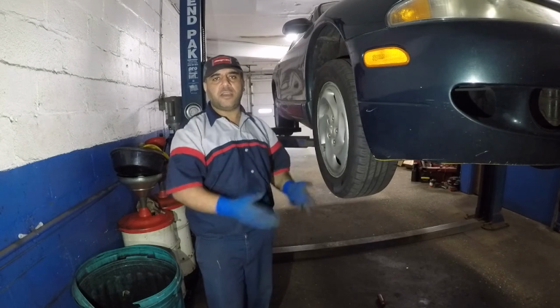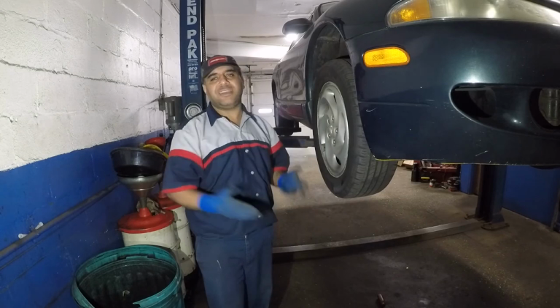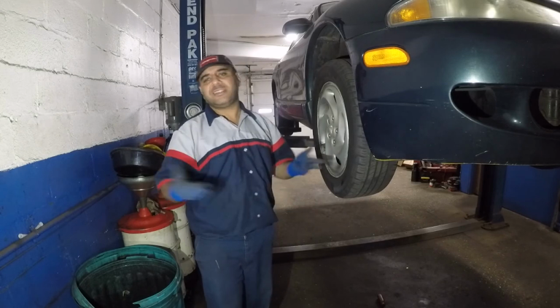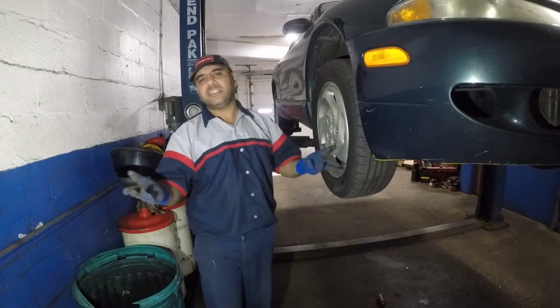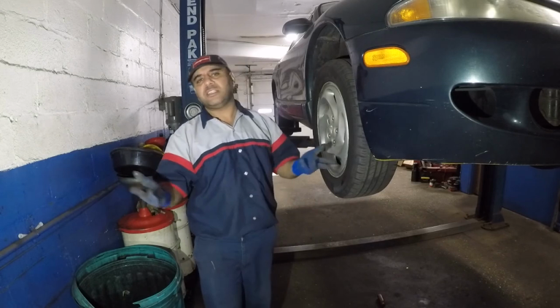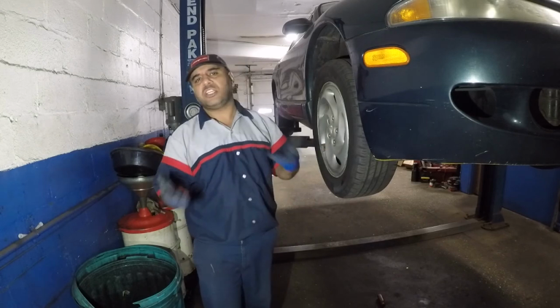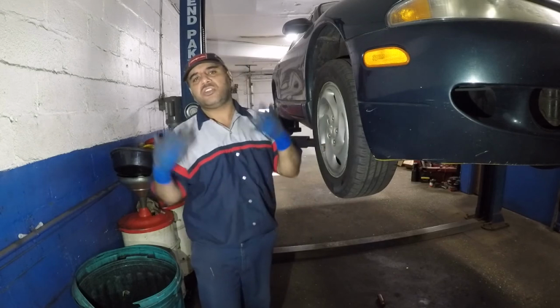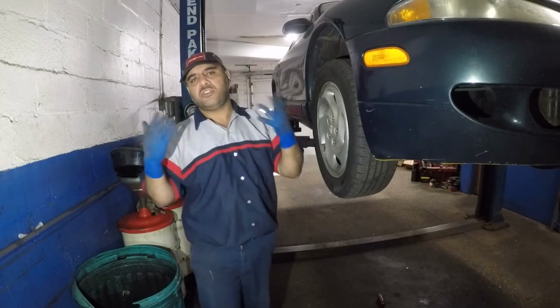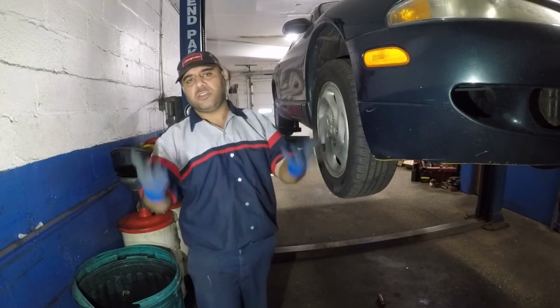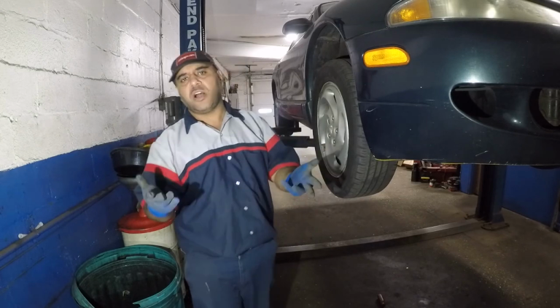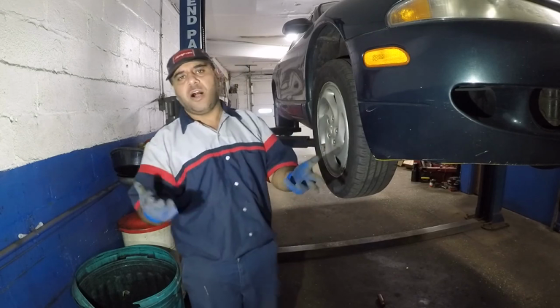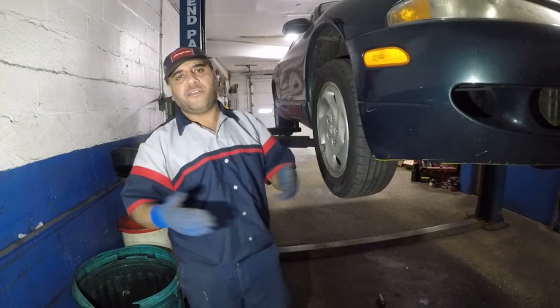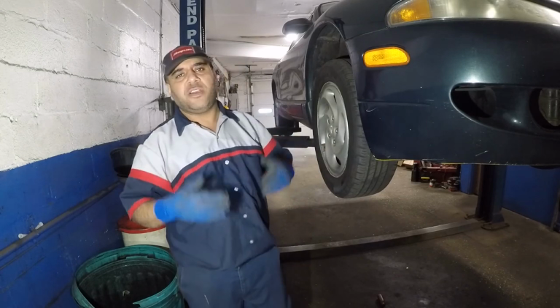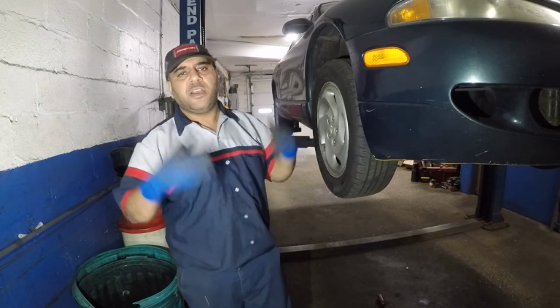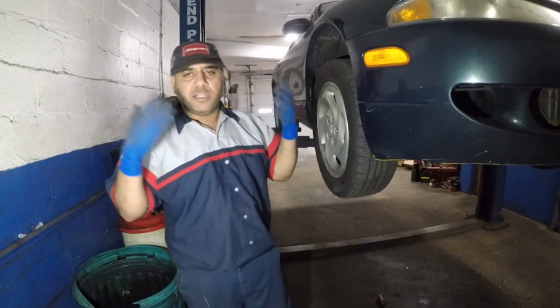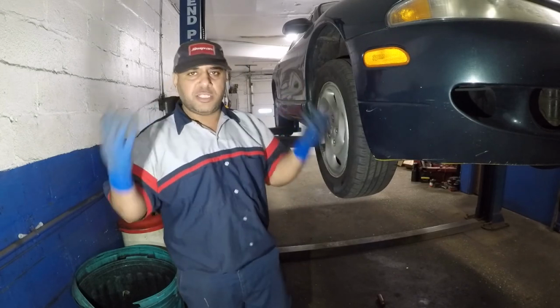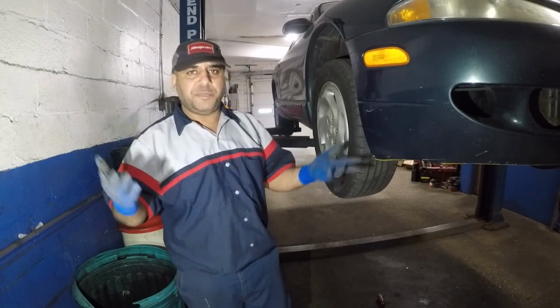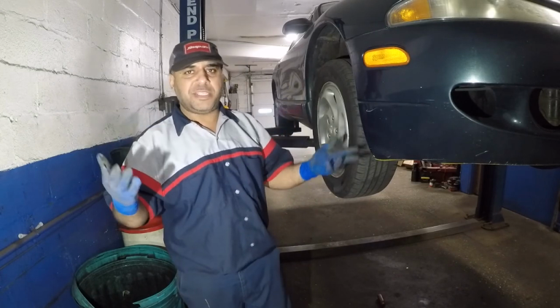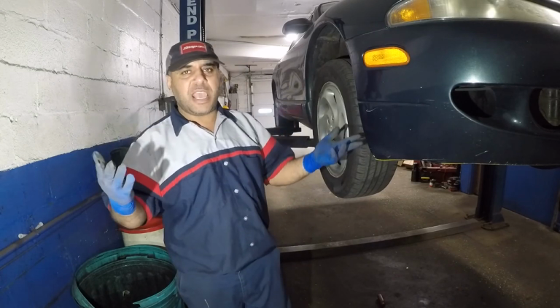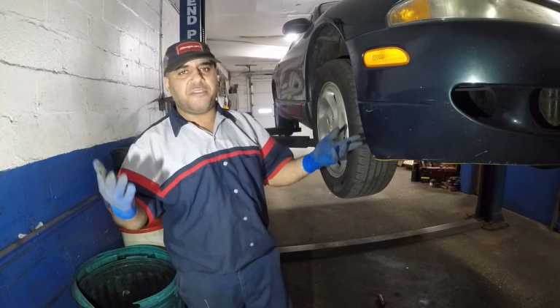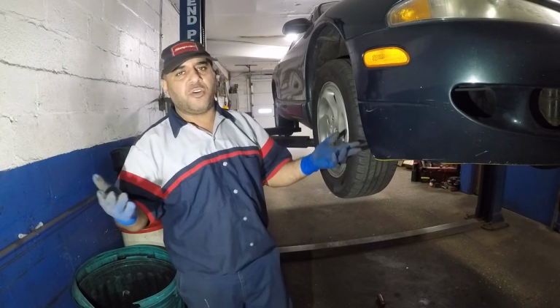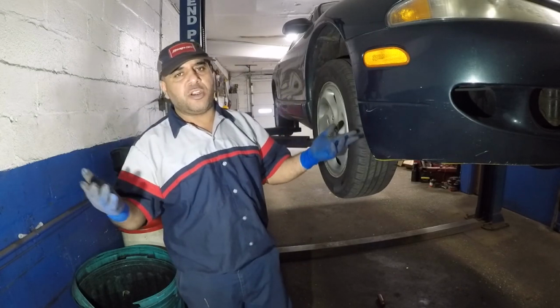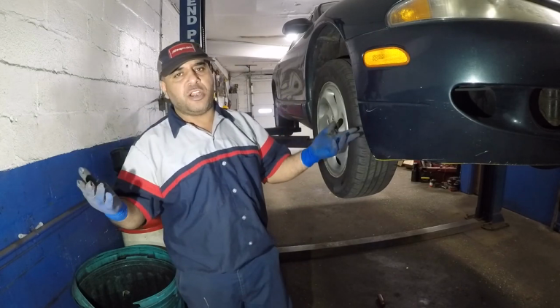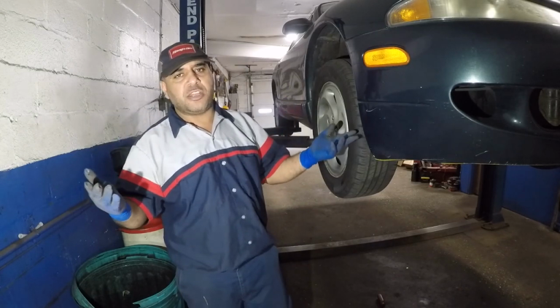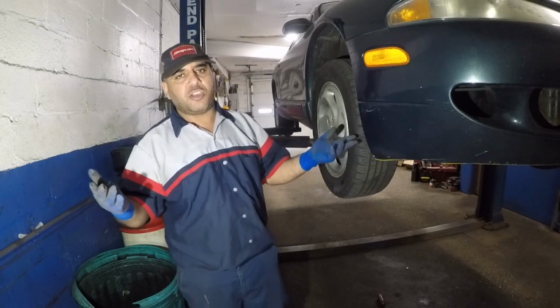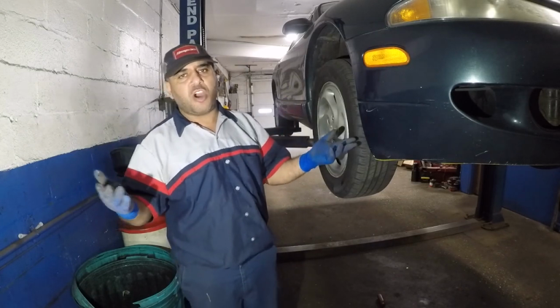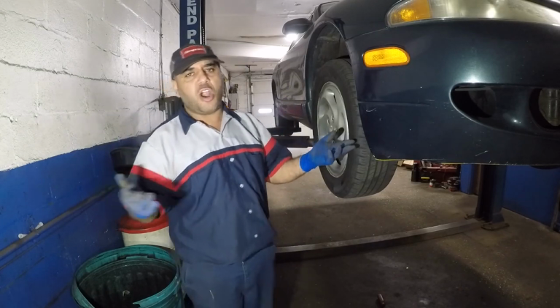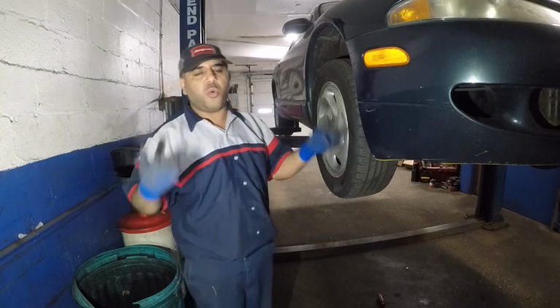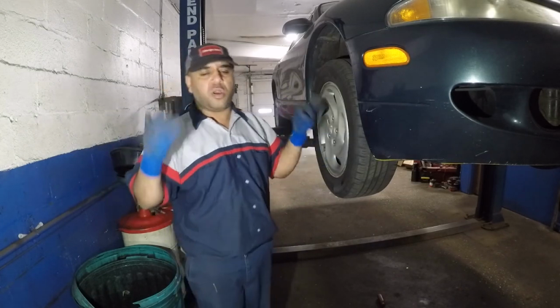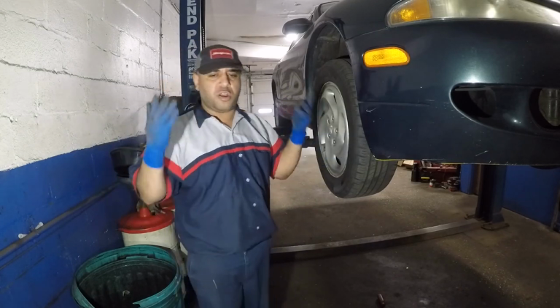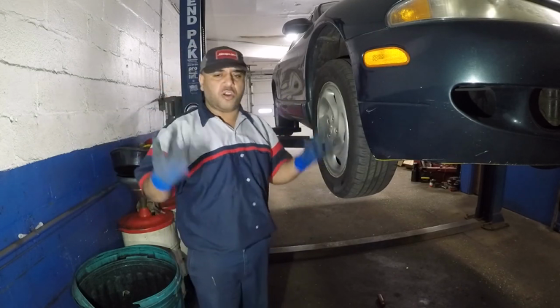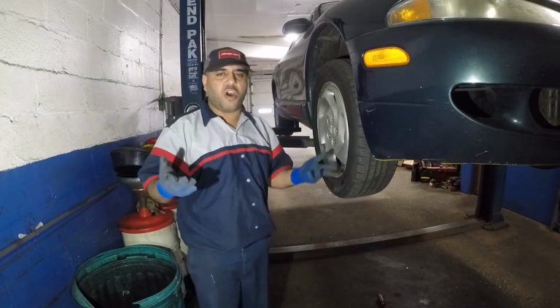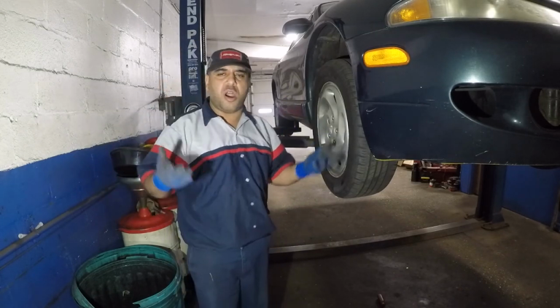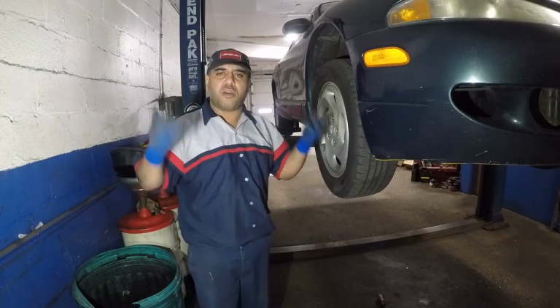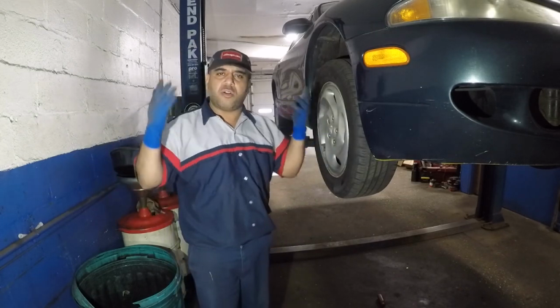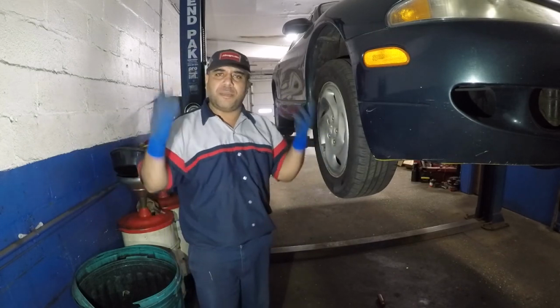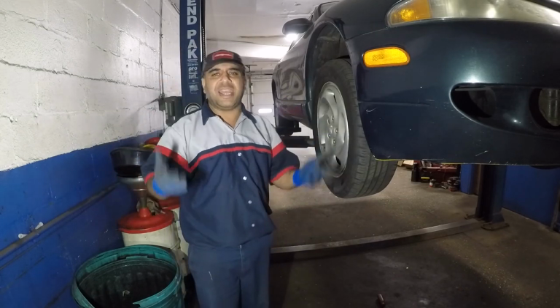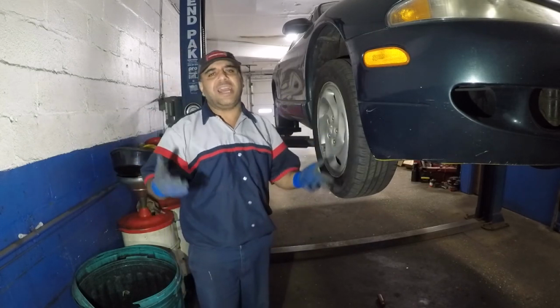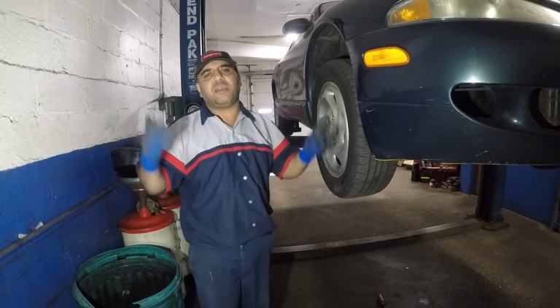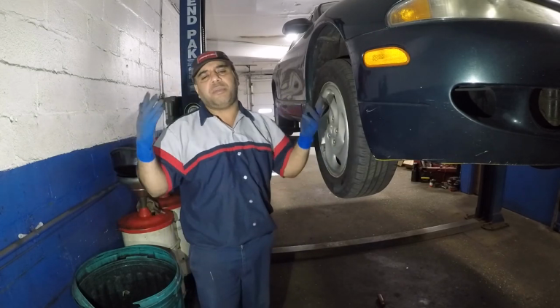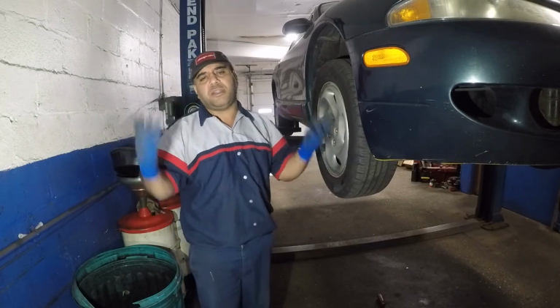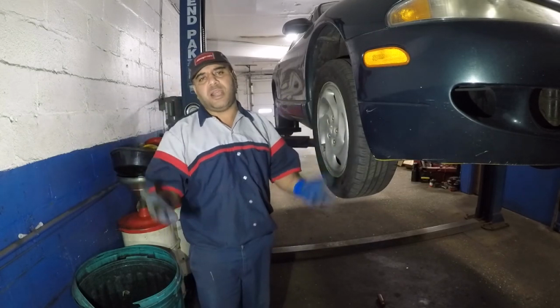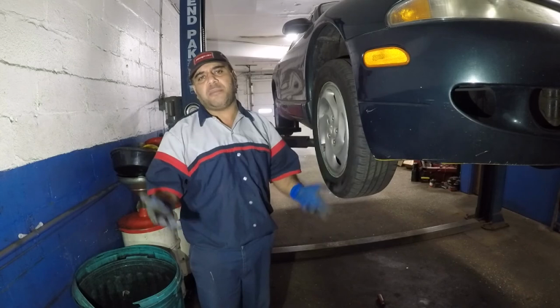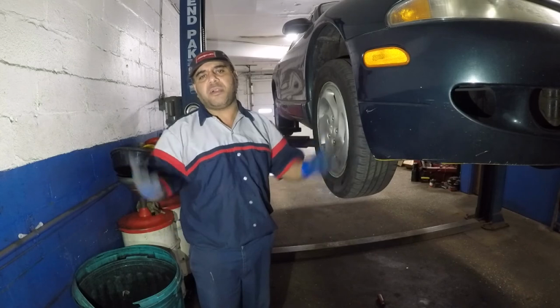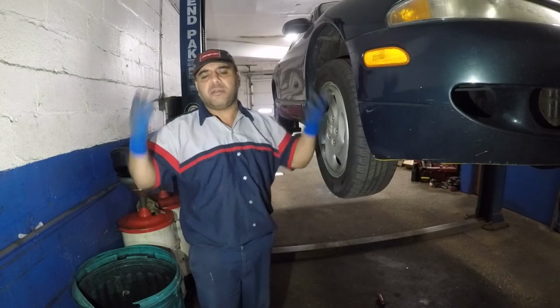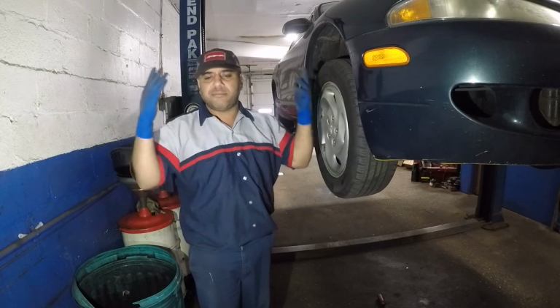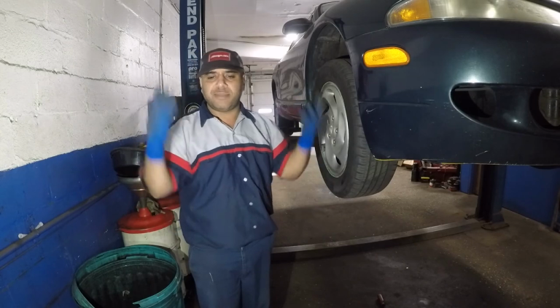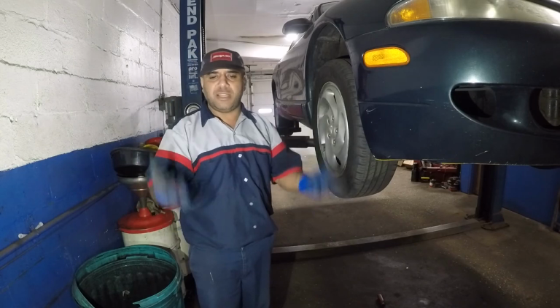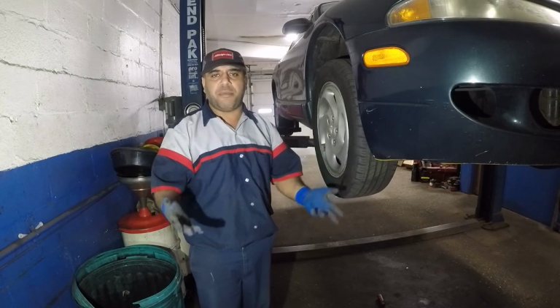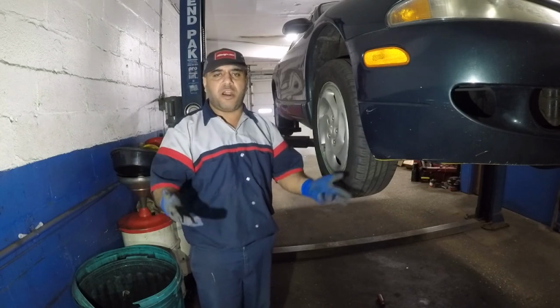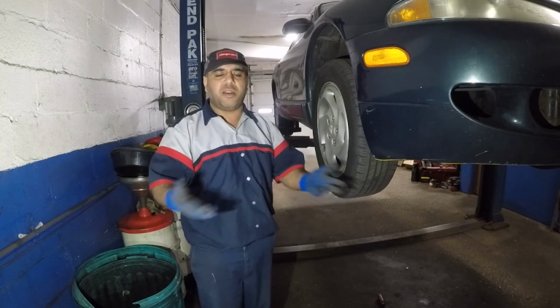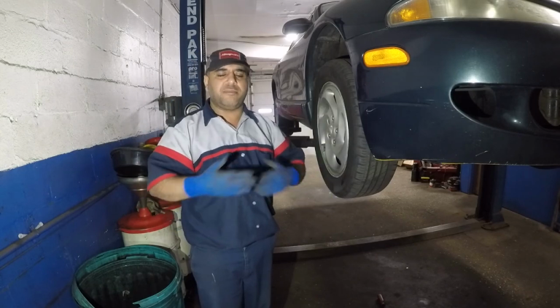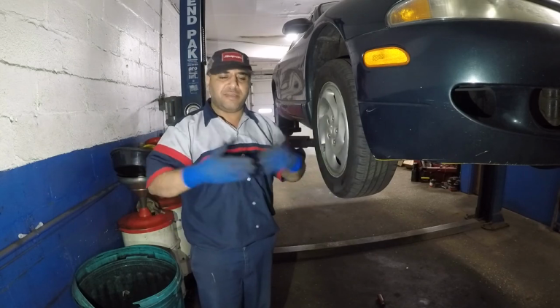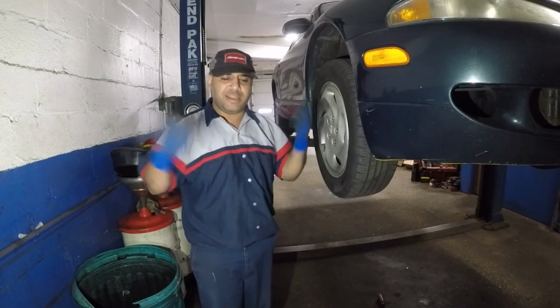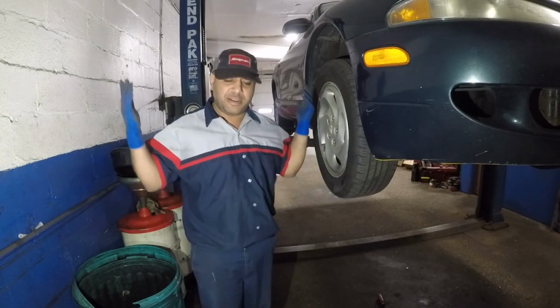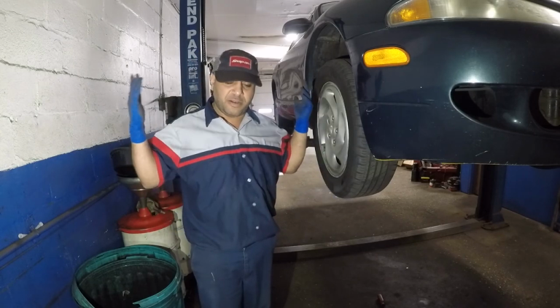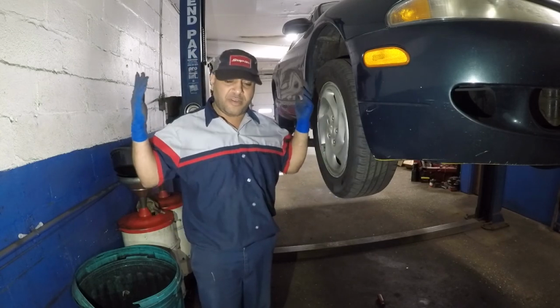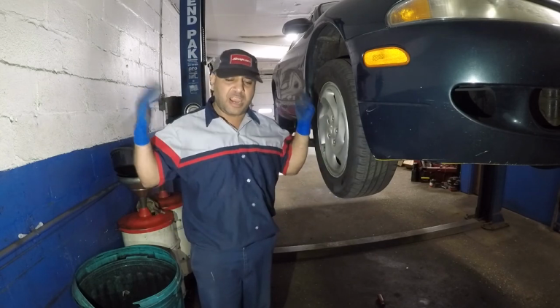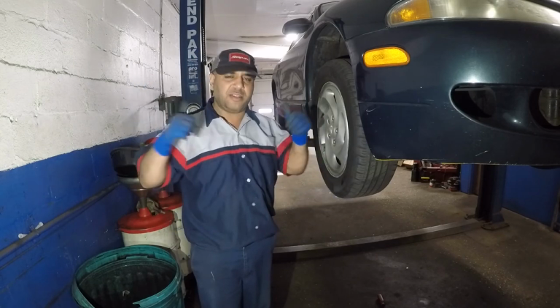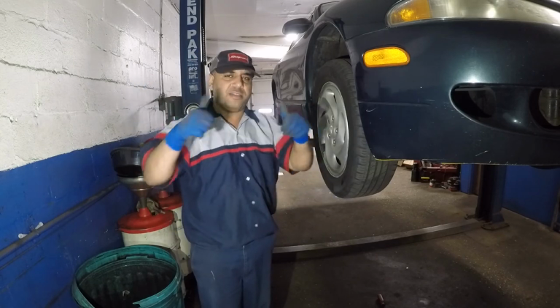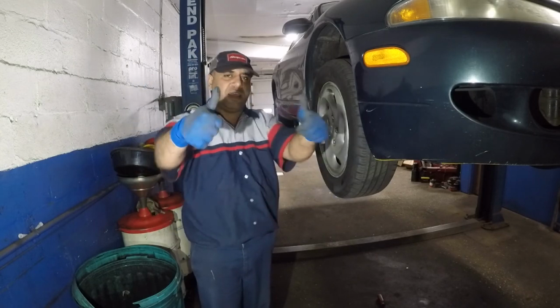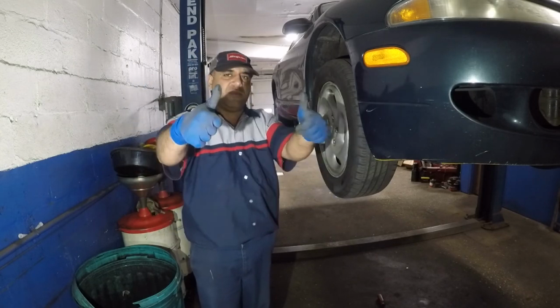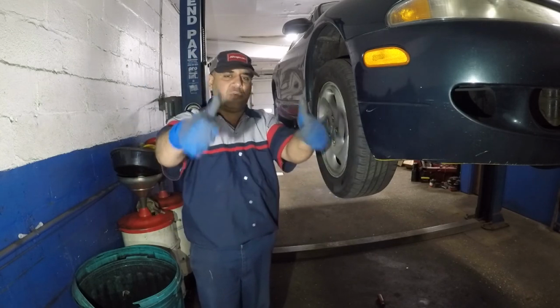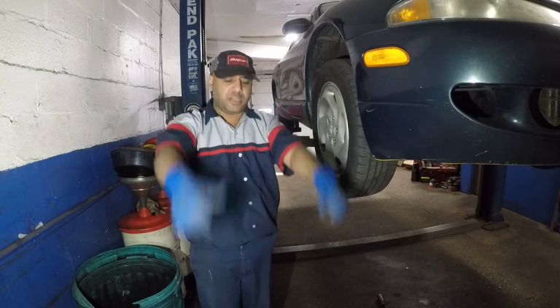It's easy to do yourself. Just be safe going underneath the car. Work on the car, or go to a mechanic, pay the labor, and get it done right. Thank you for watching.